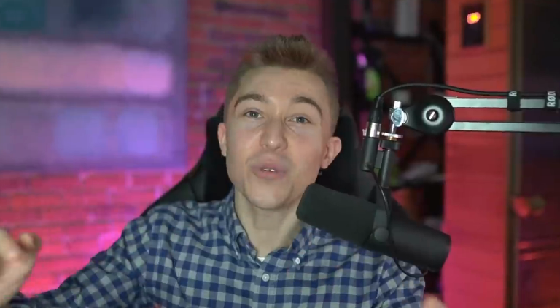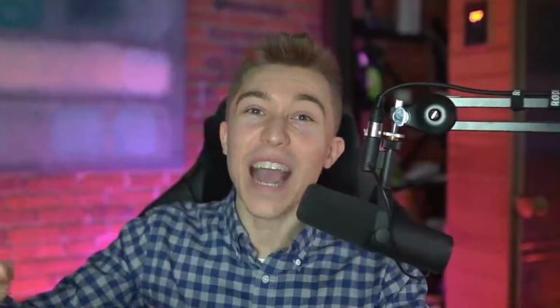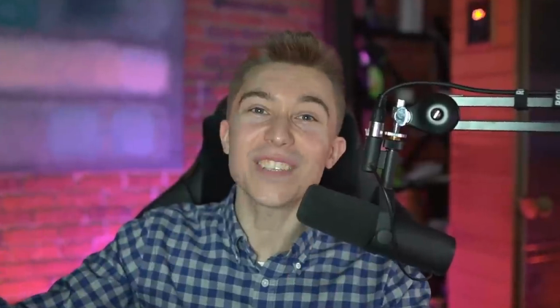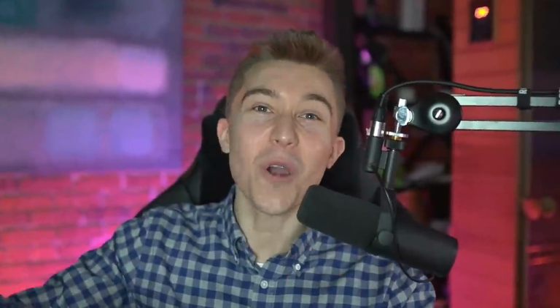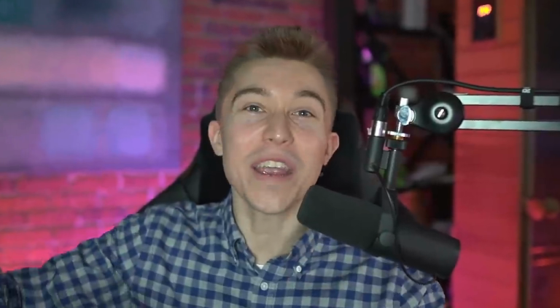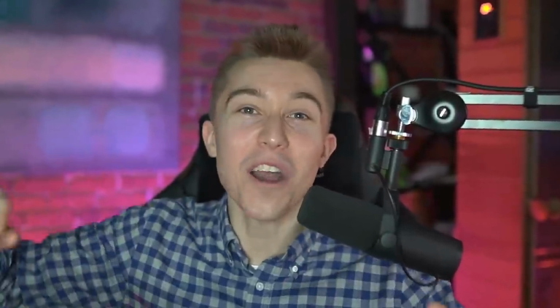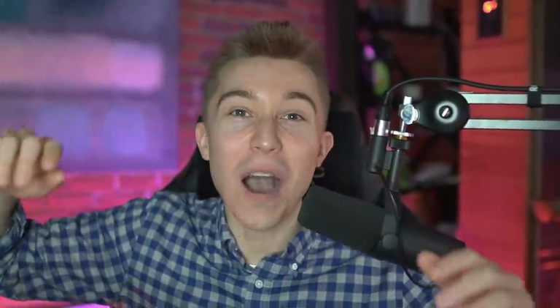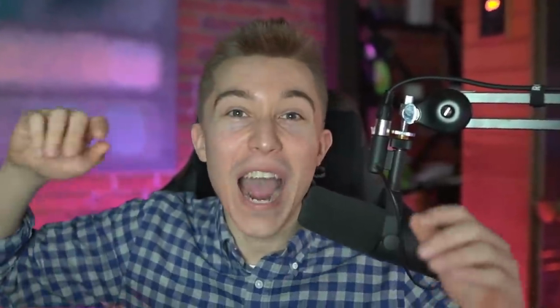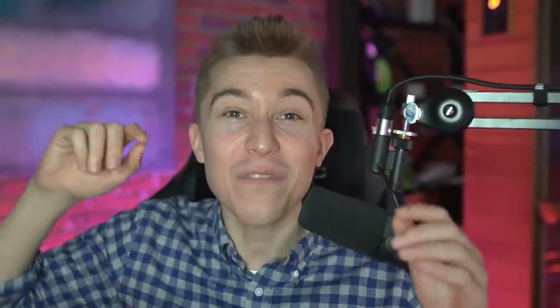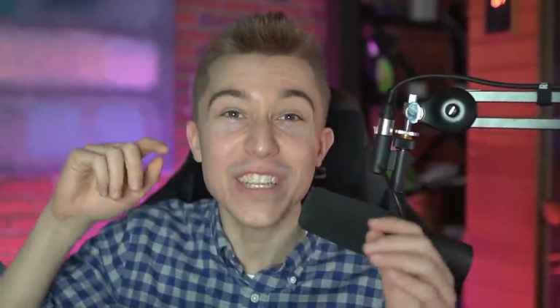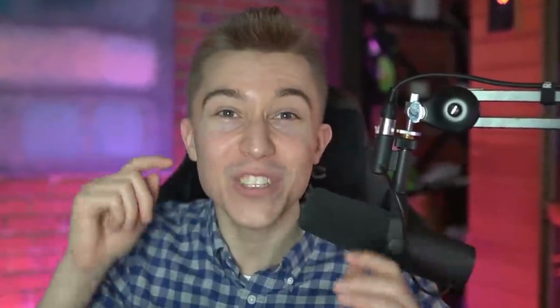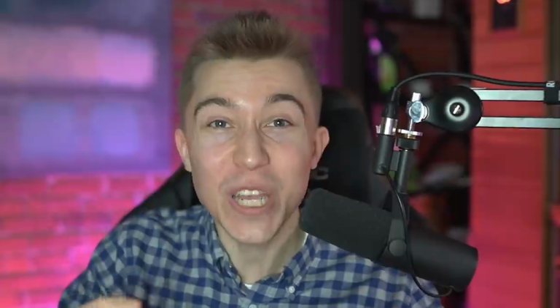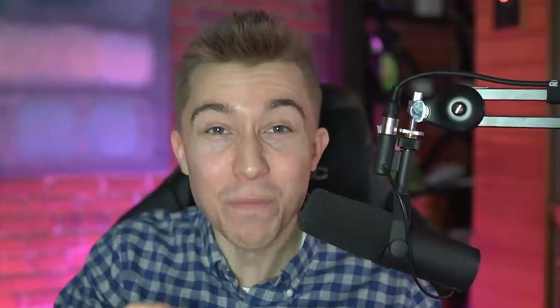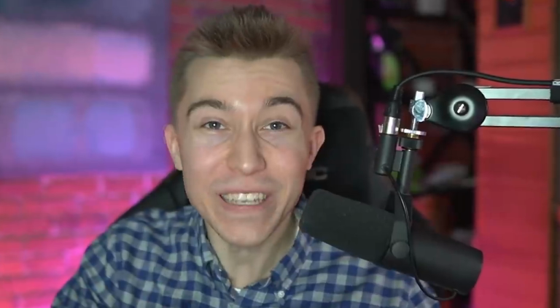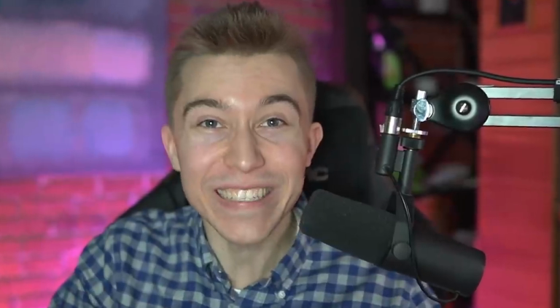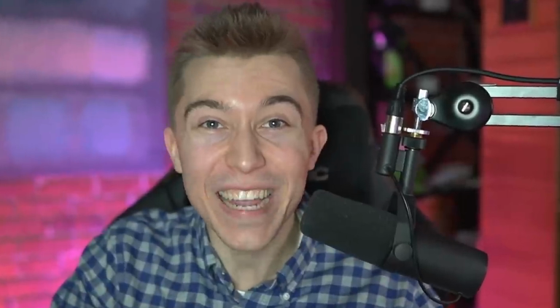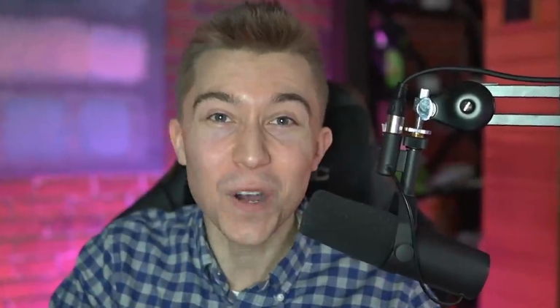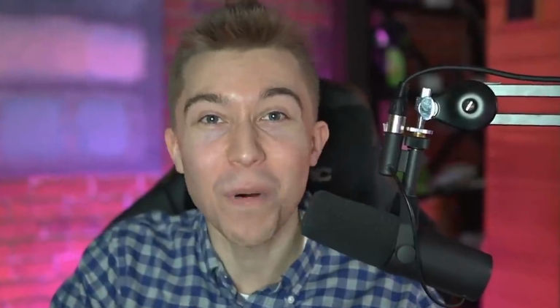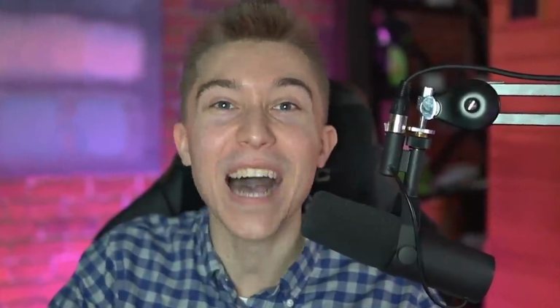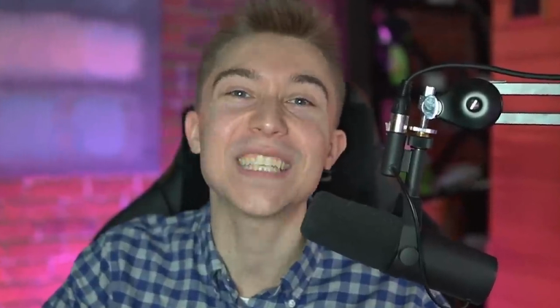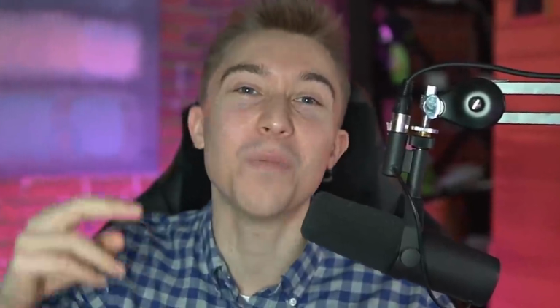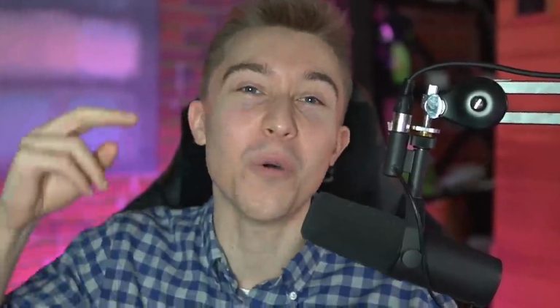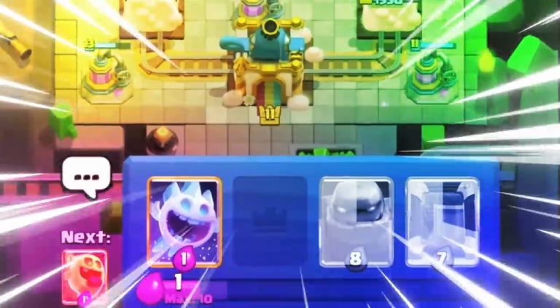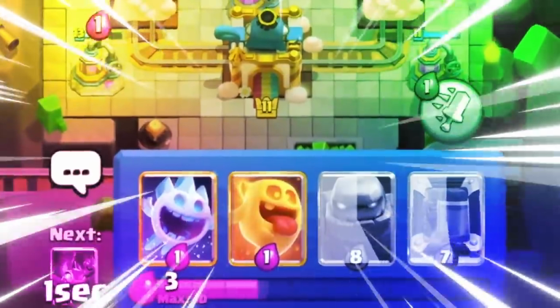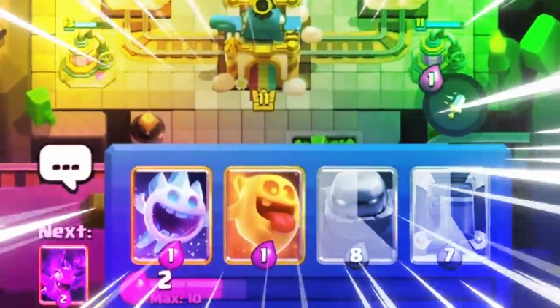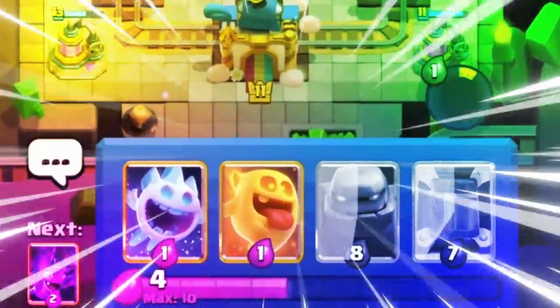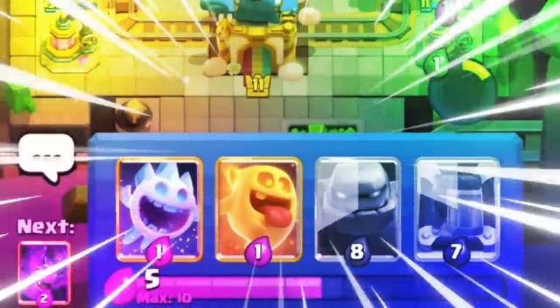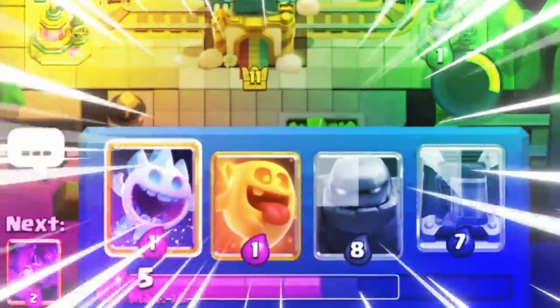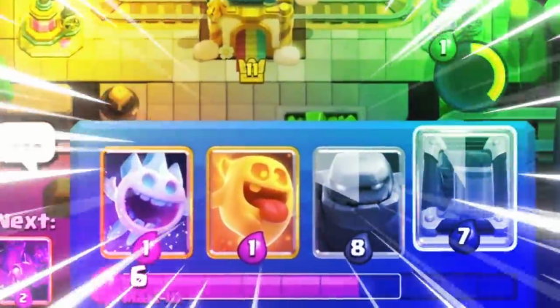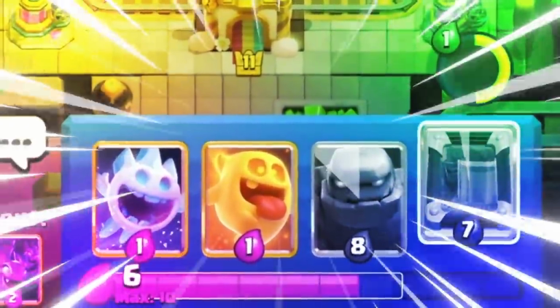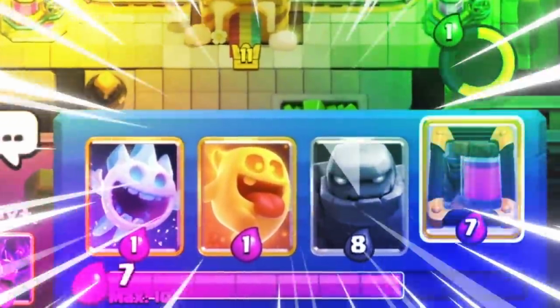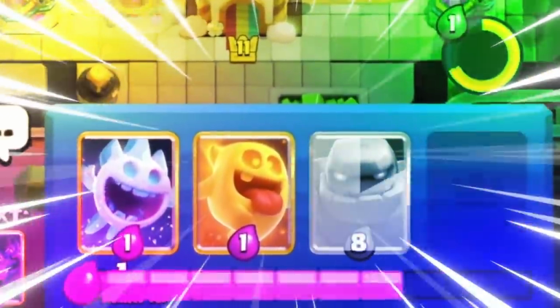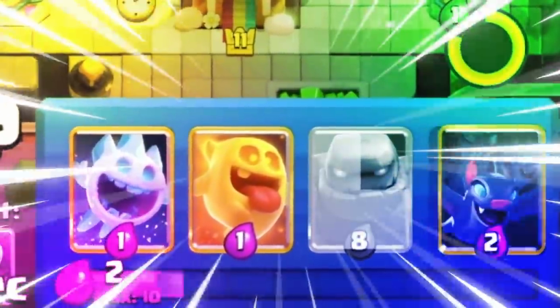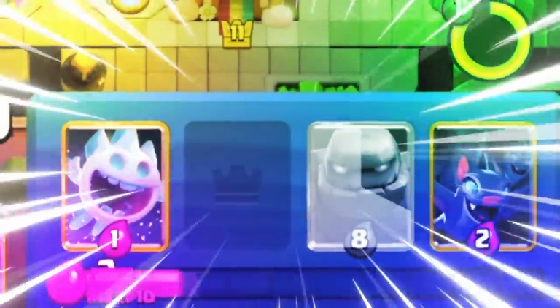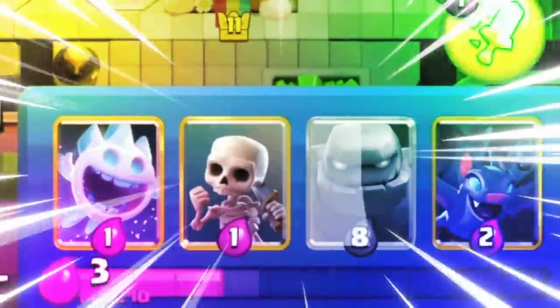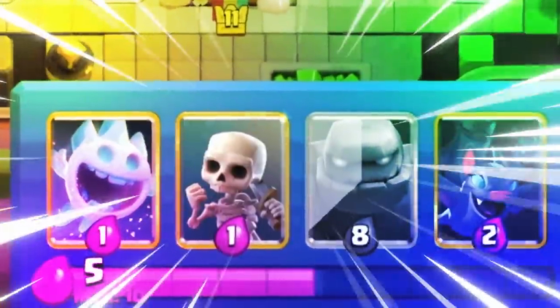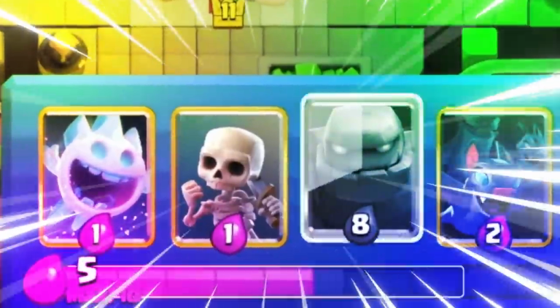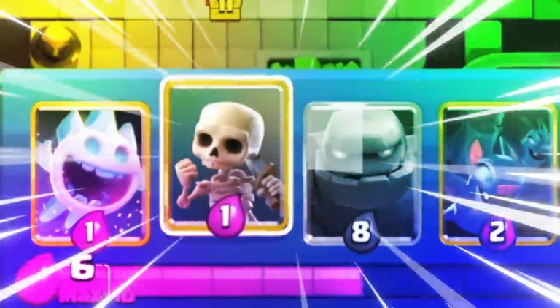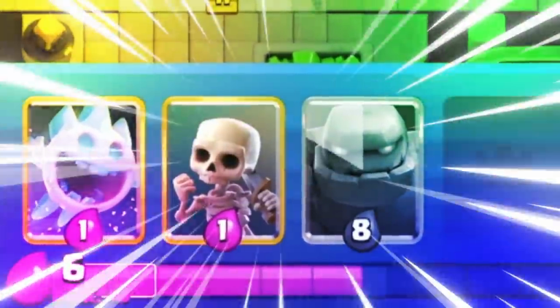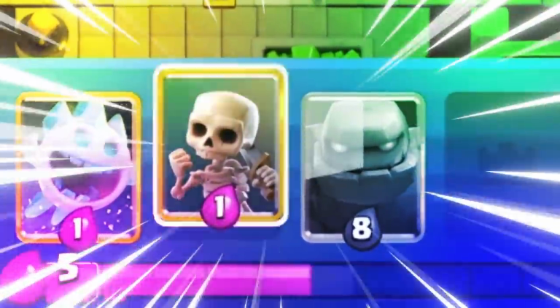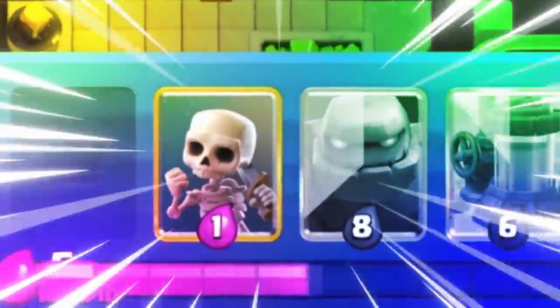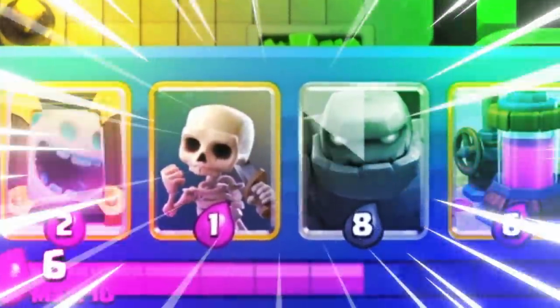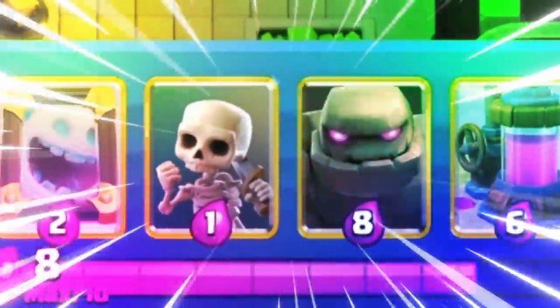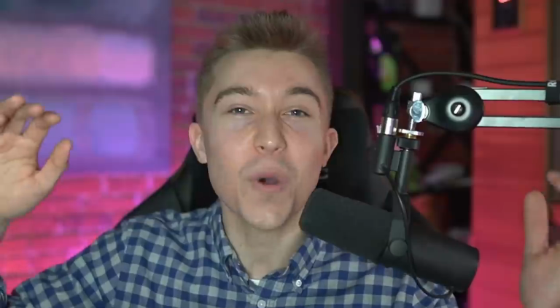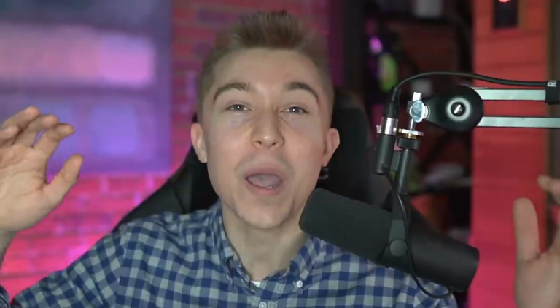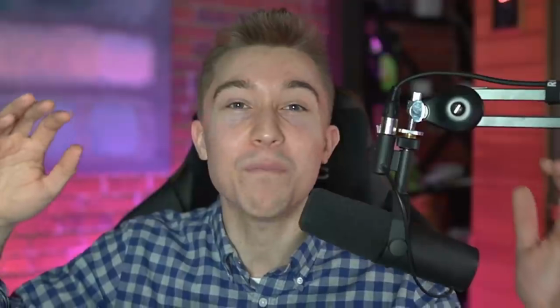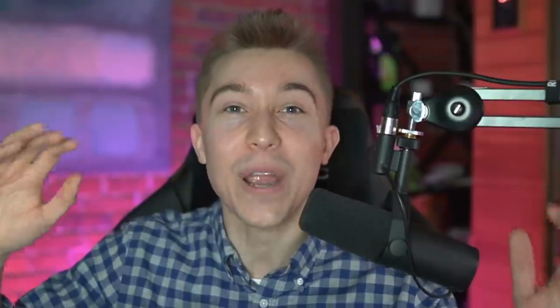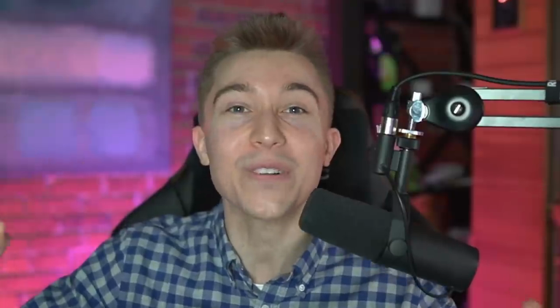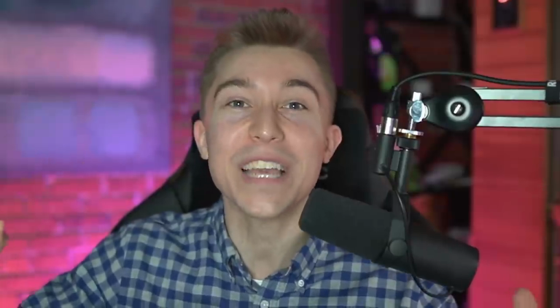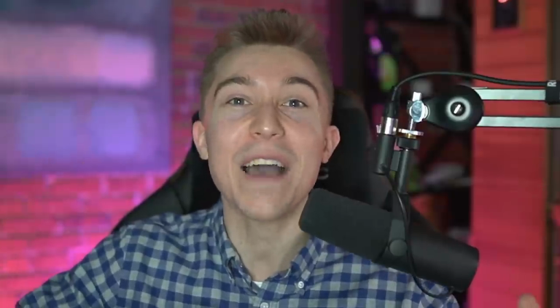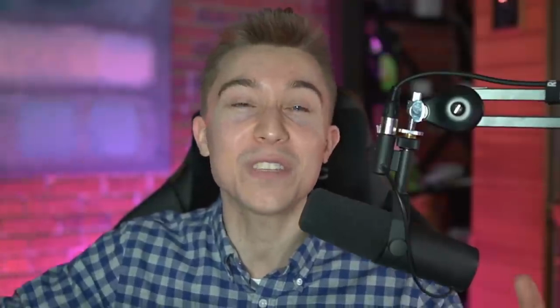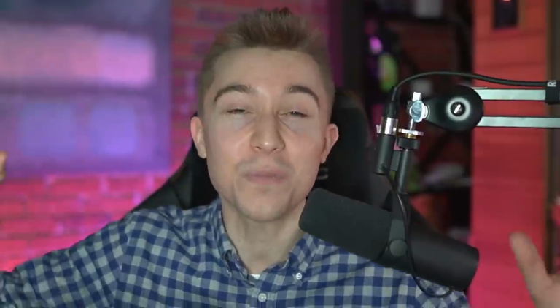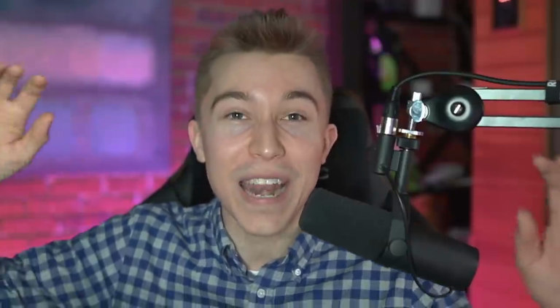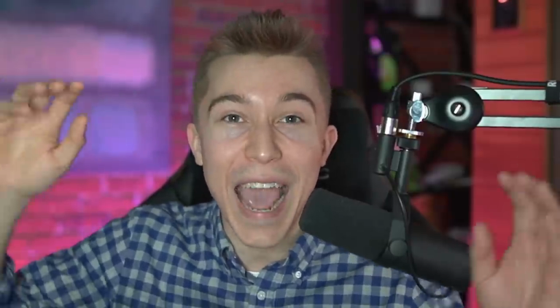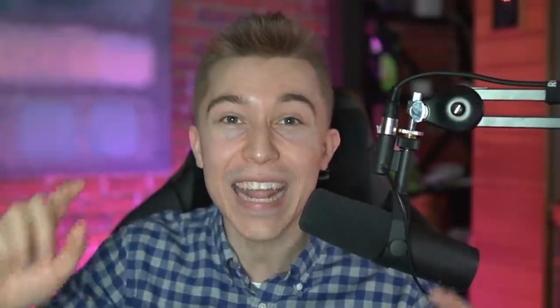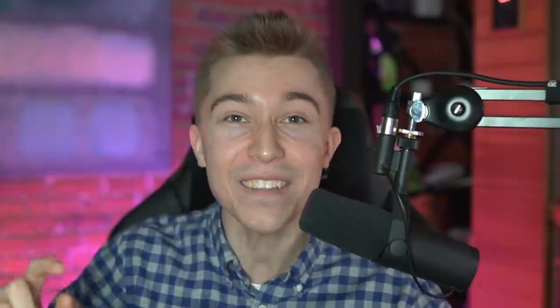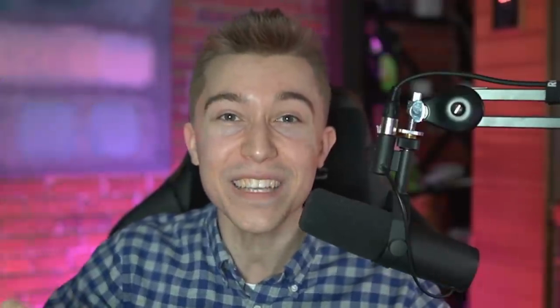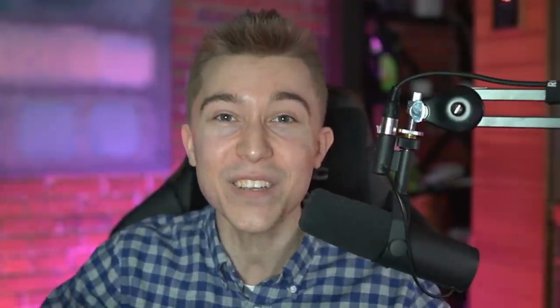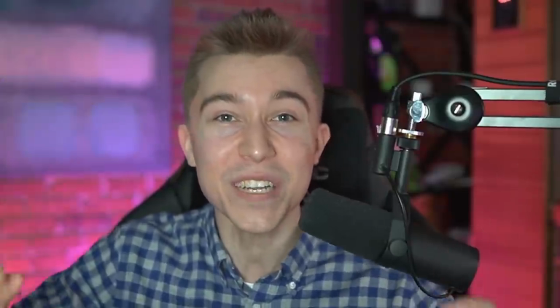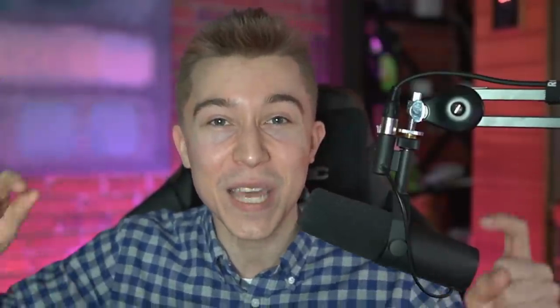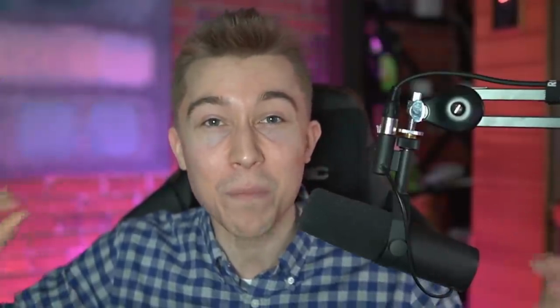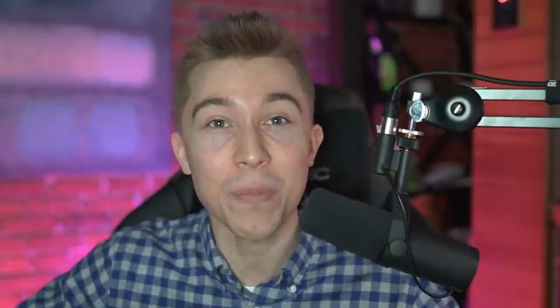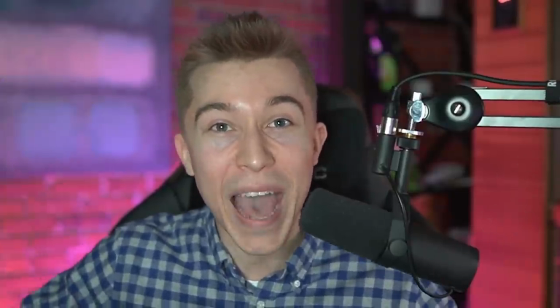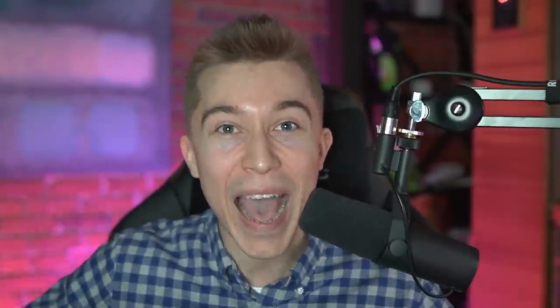And you guys already know, I have the cheapest cycle possible with Heal Spirit, Ice Spirit, Skeletons, and Bats, so I barely have to spend any elixir to get back.